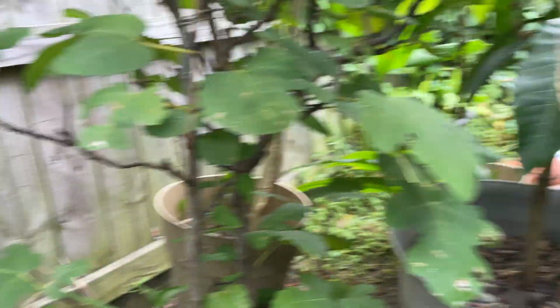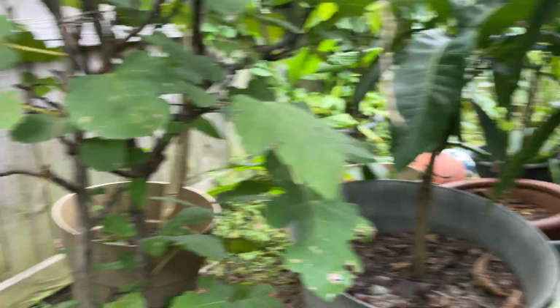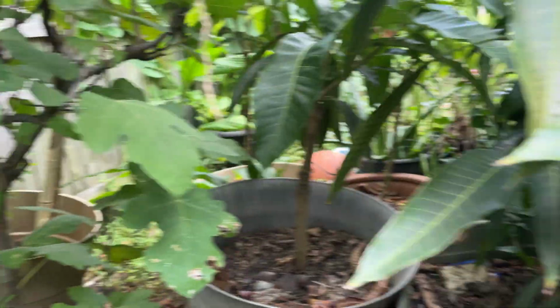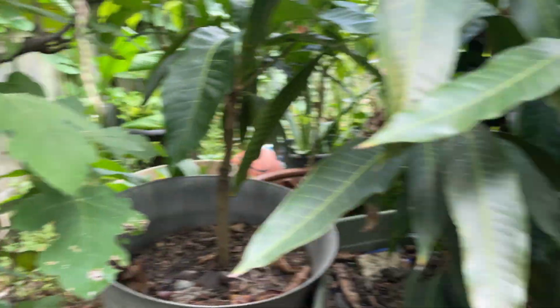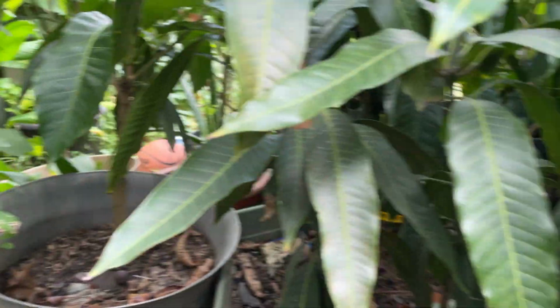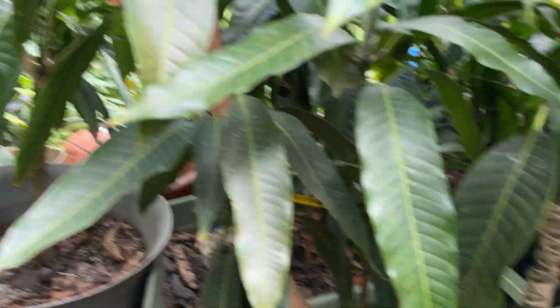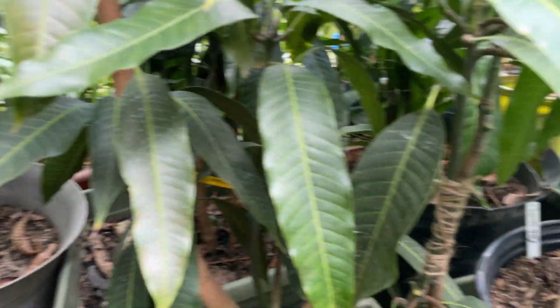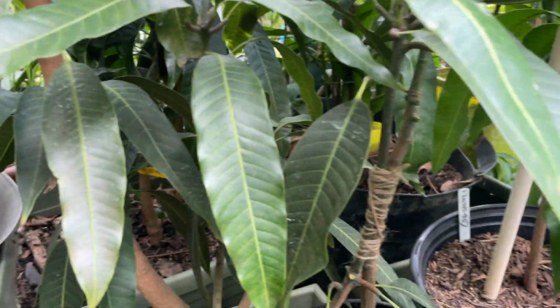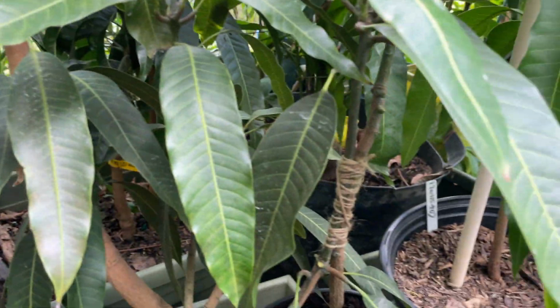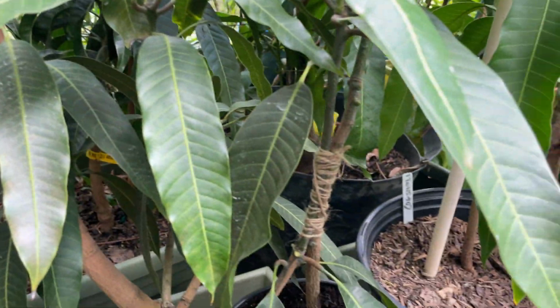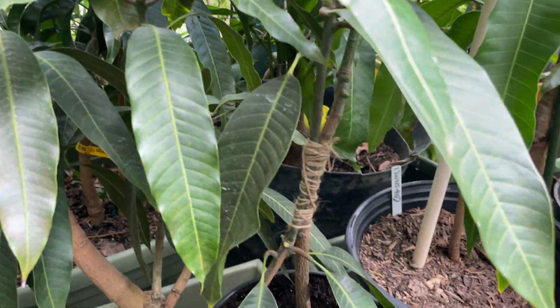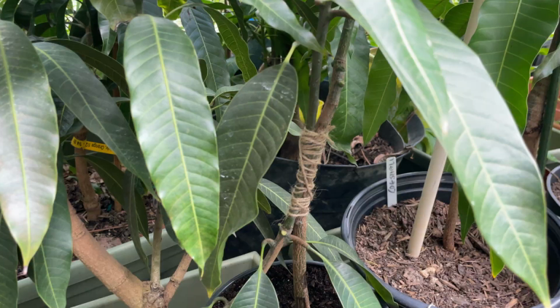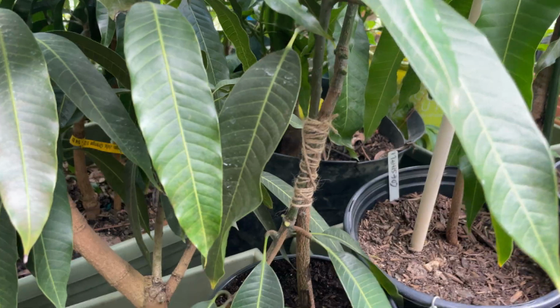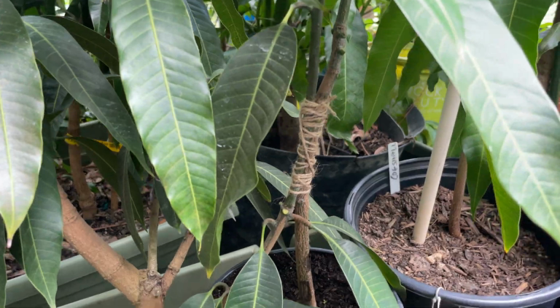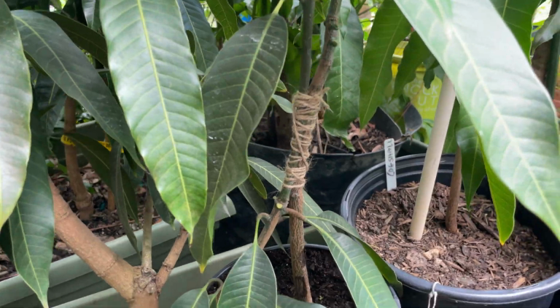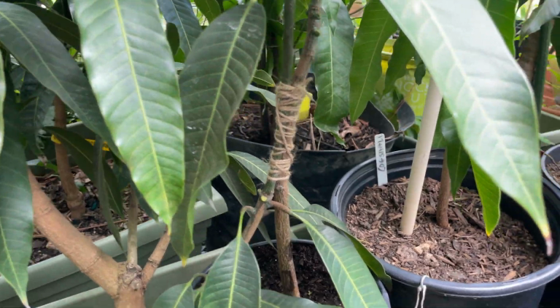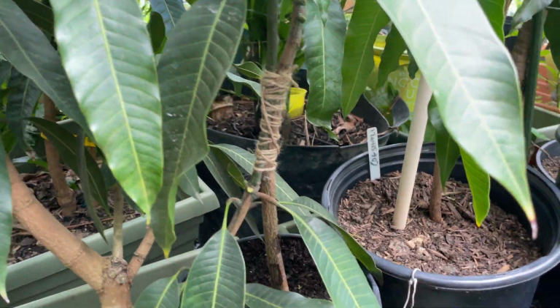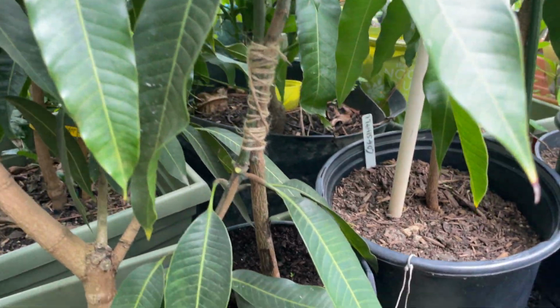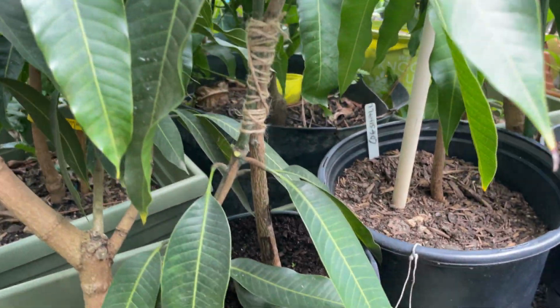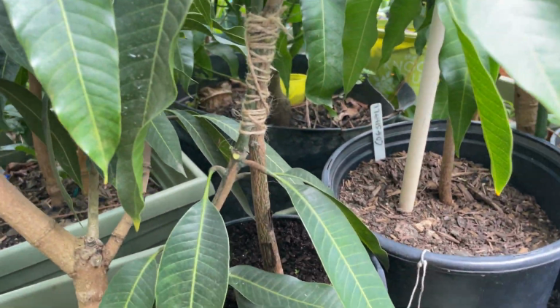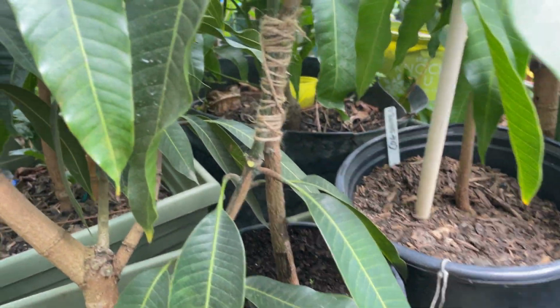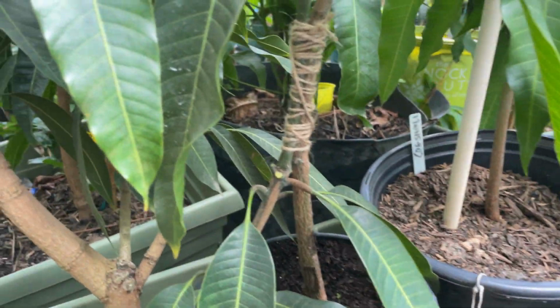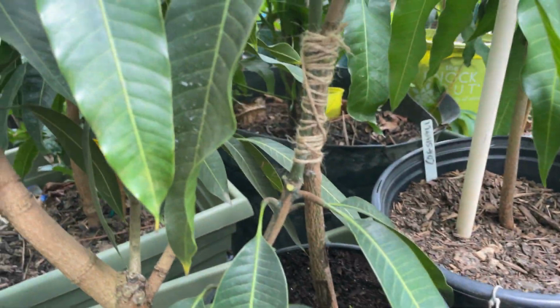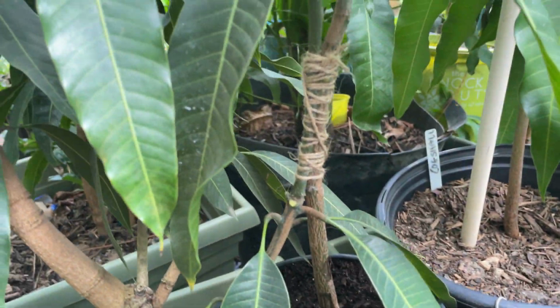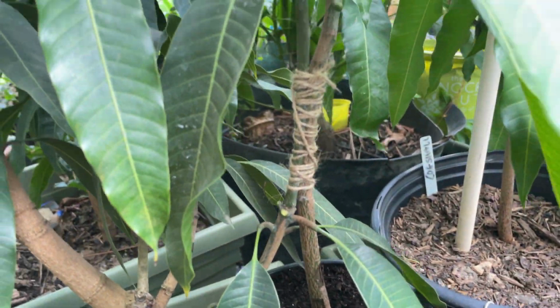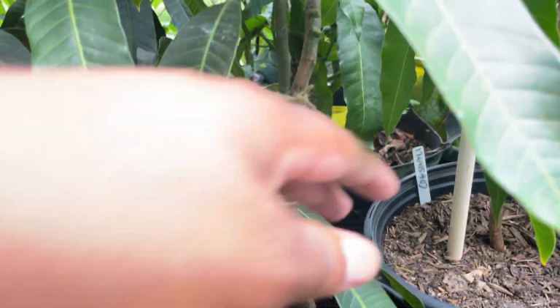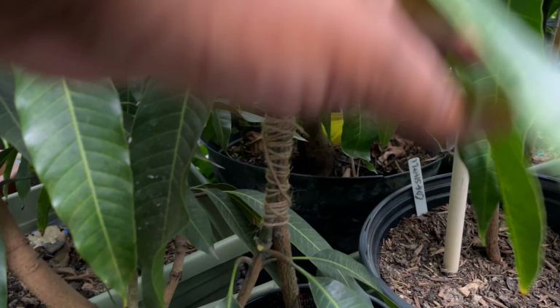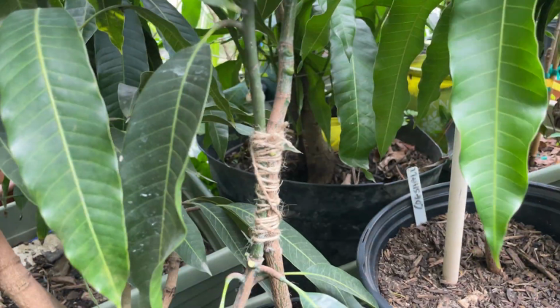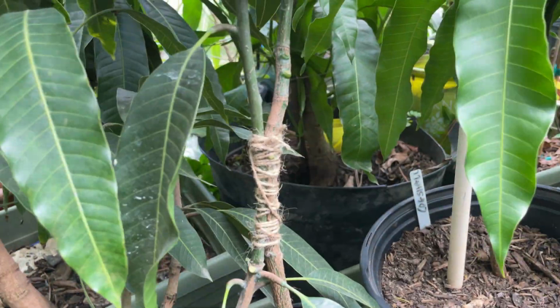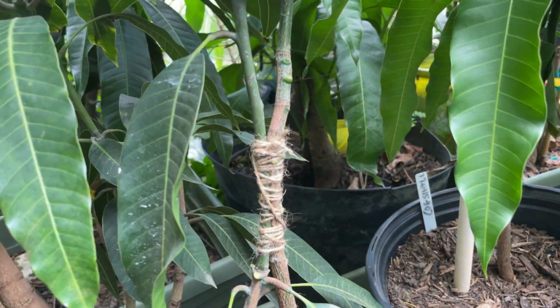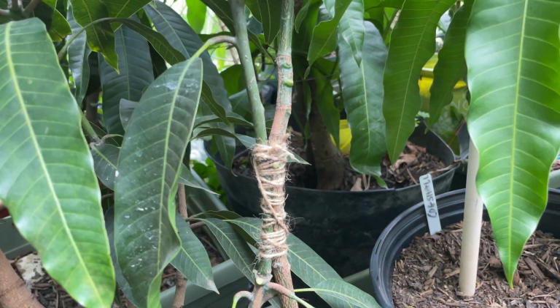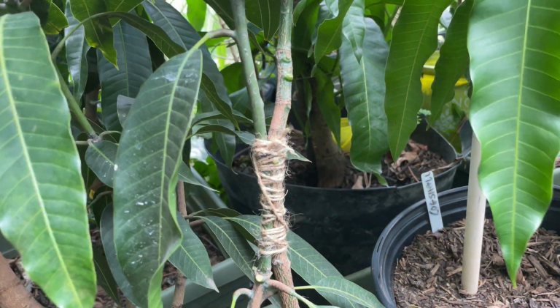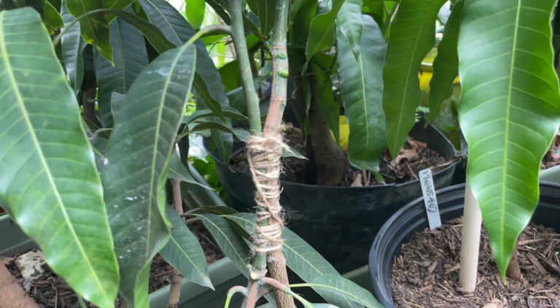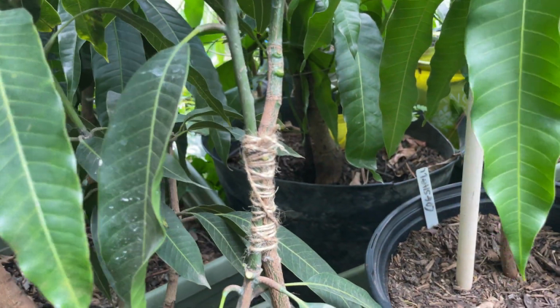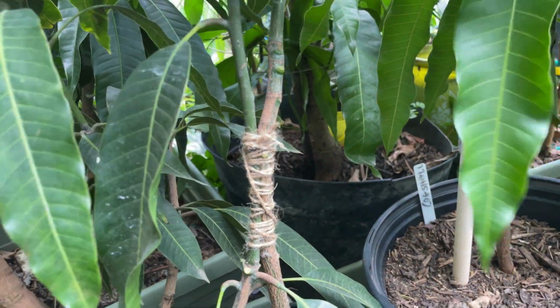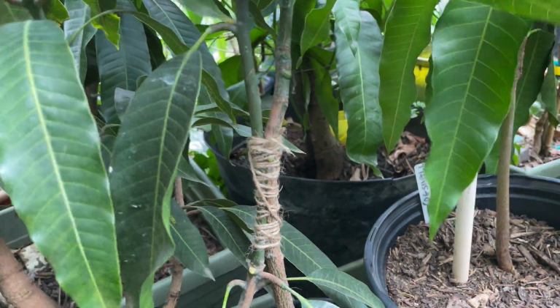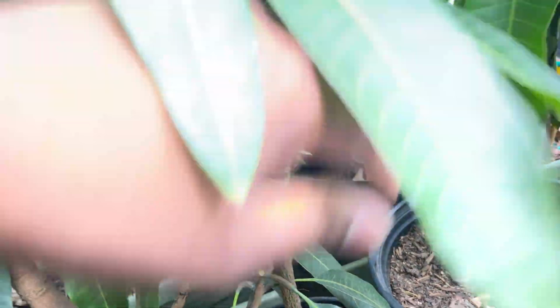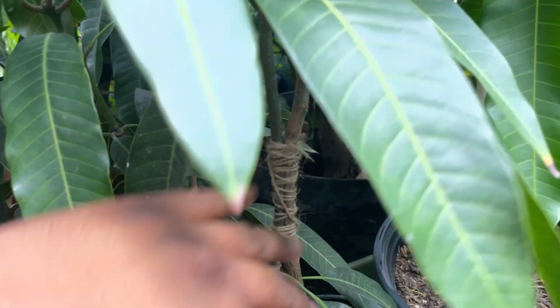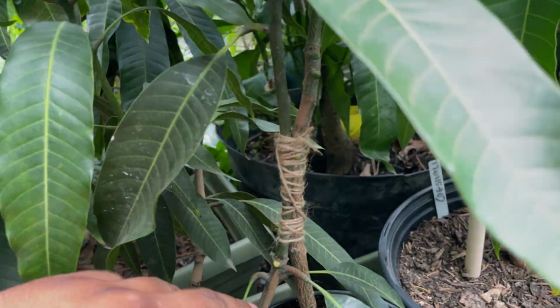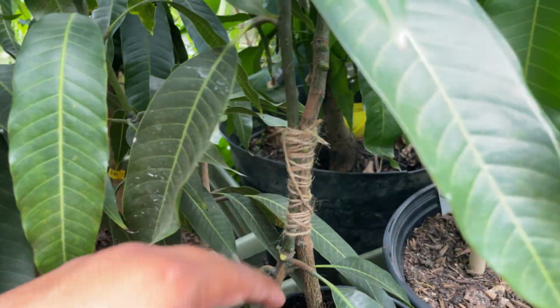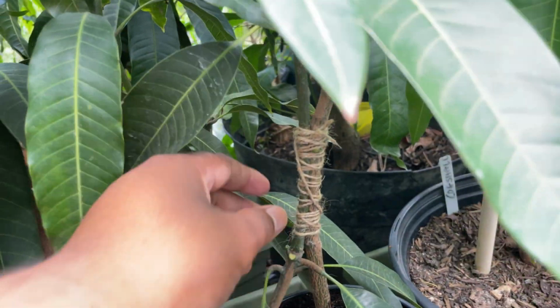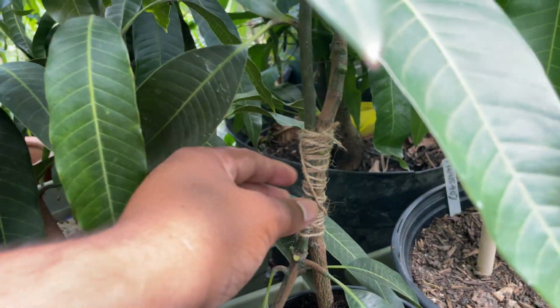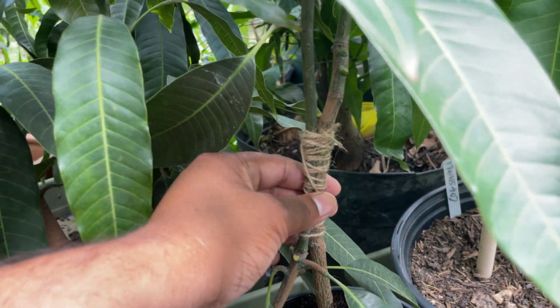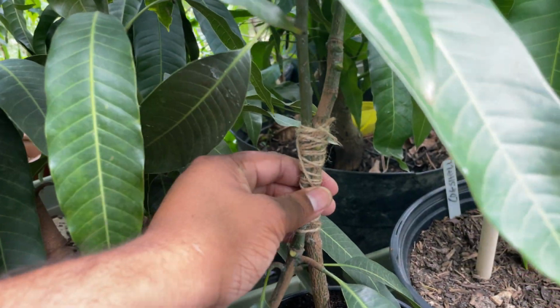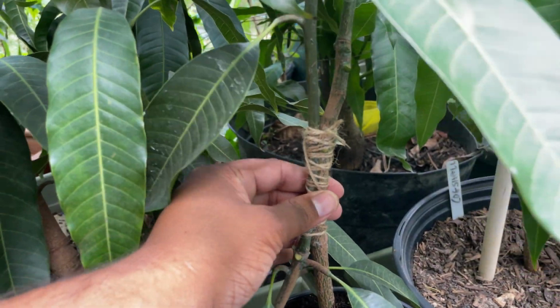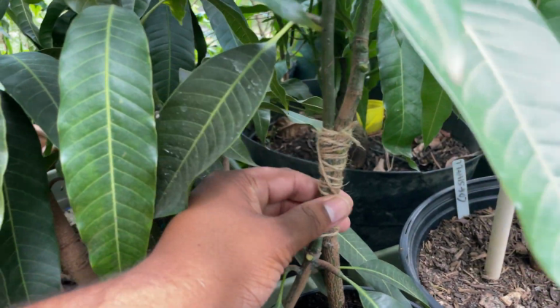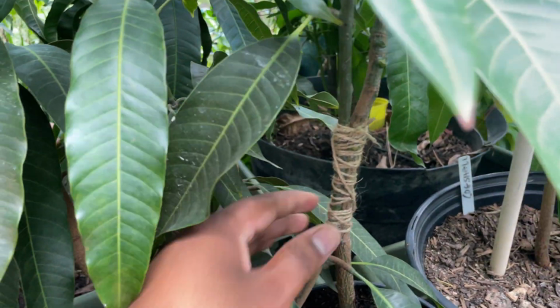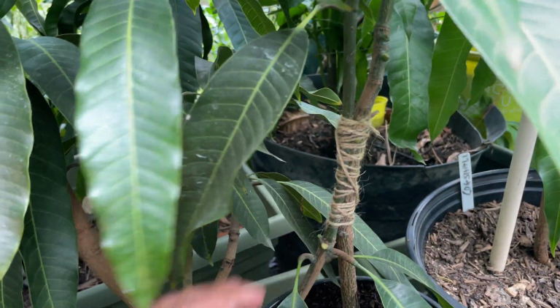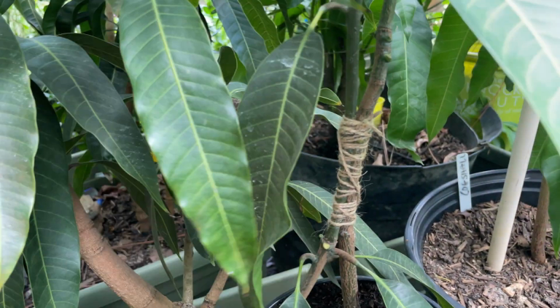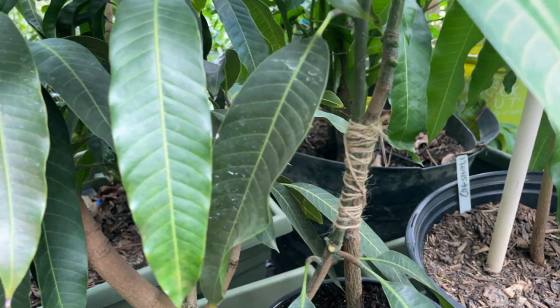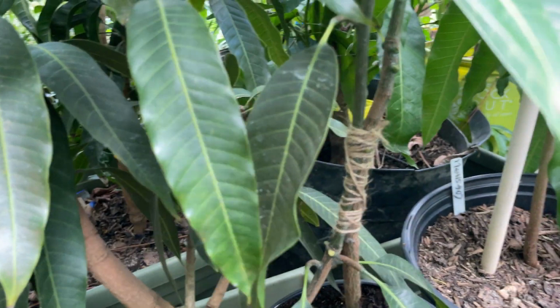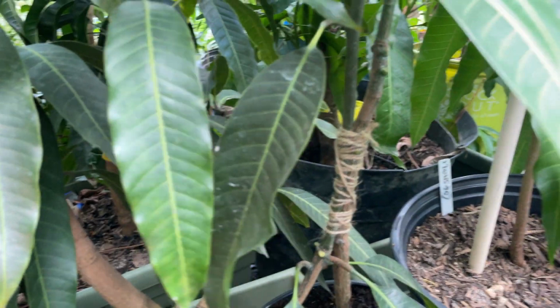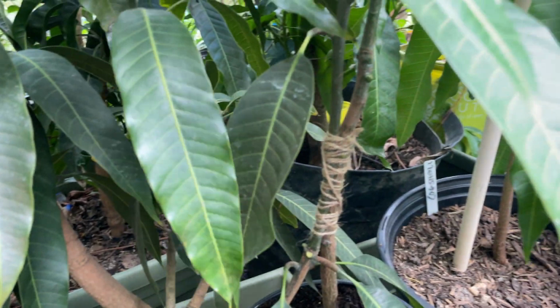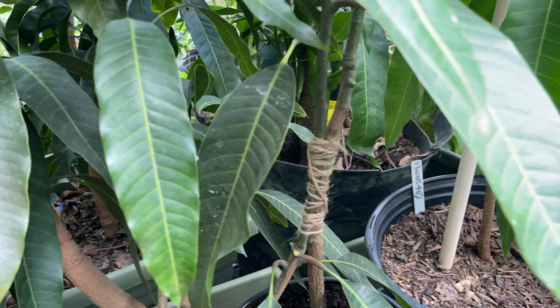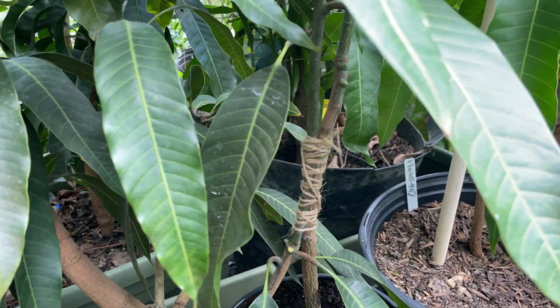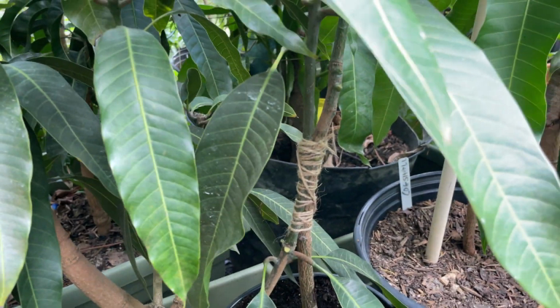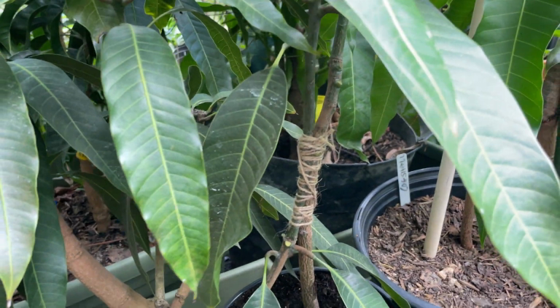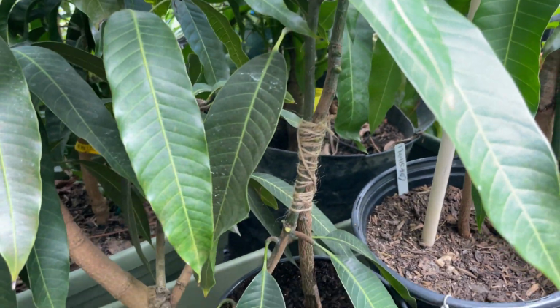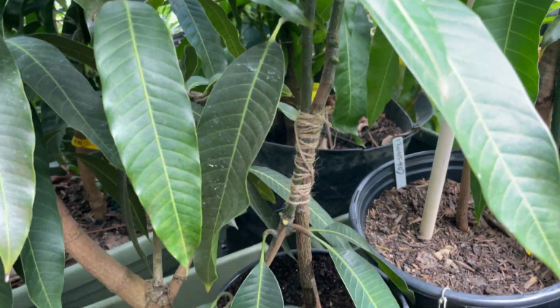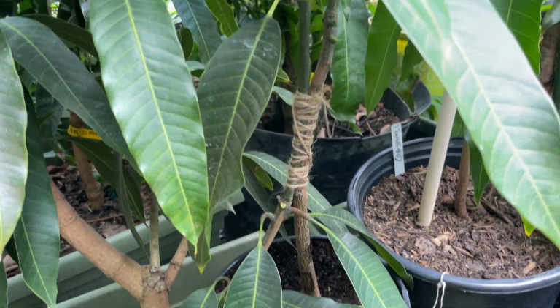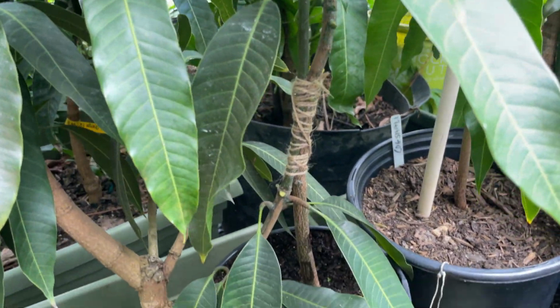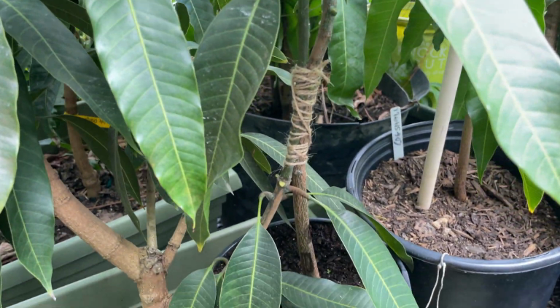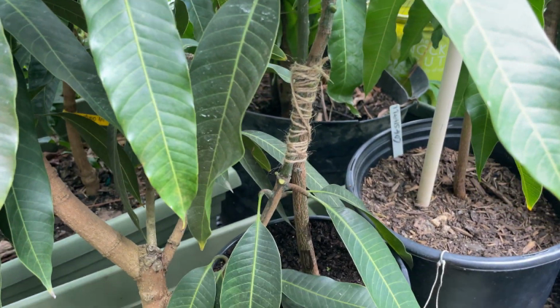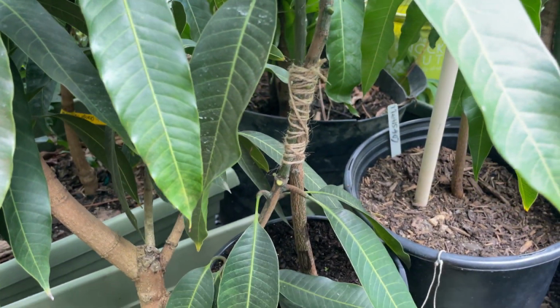It's not a new method — that's the oldest one, an old method of mango grafting.